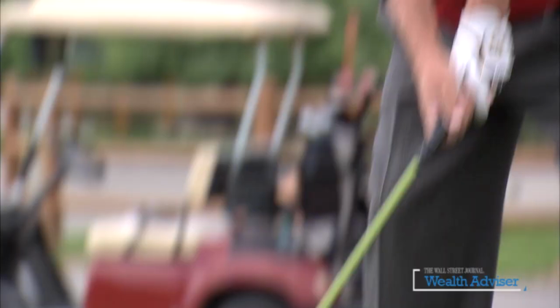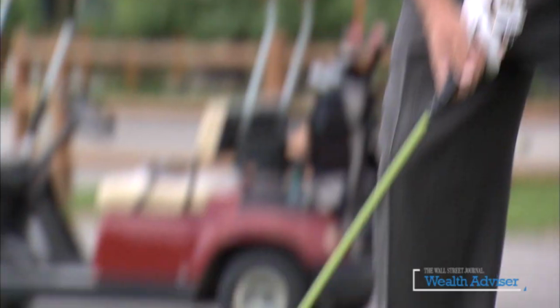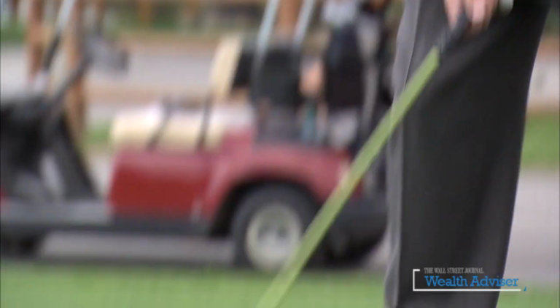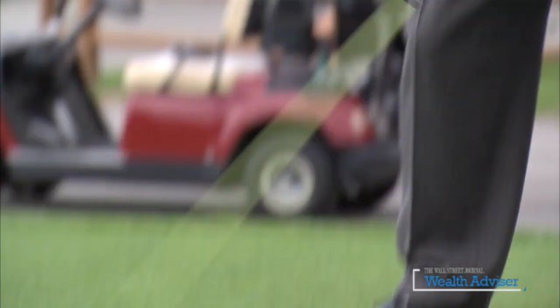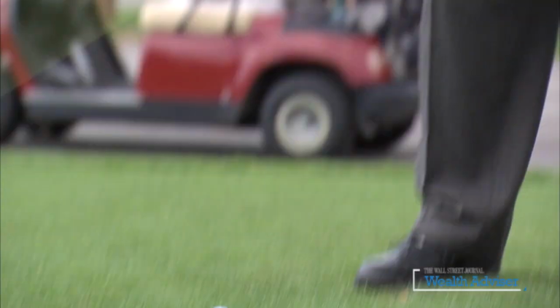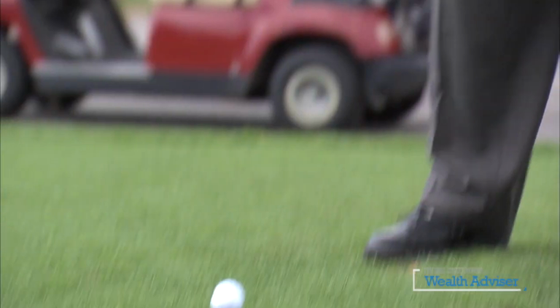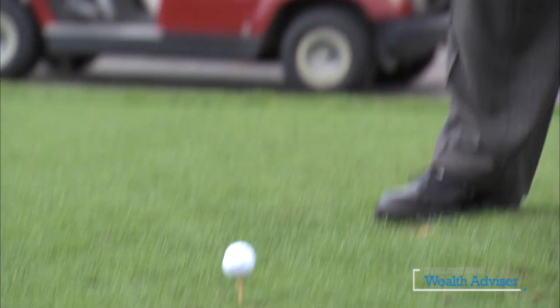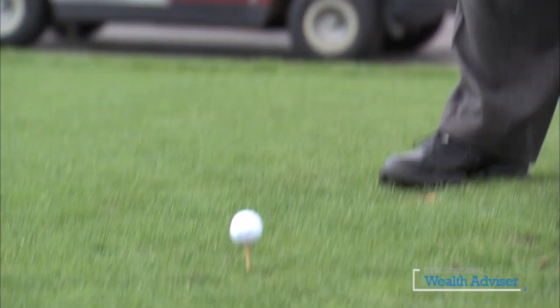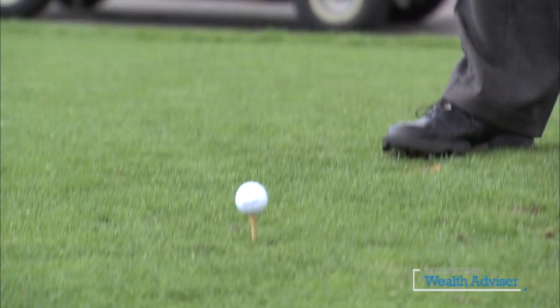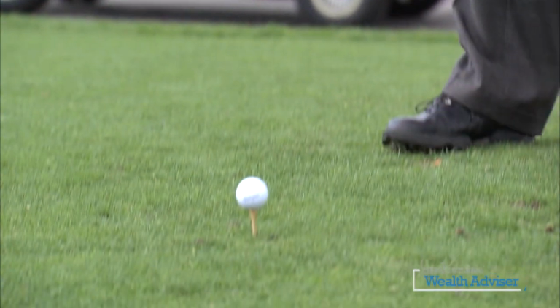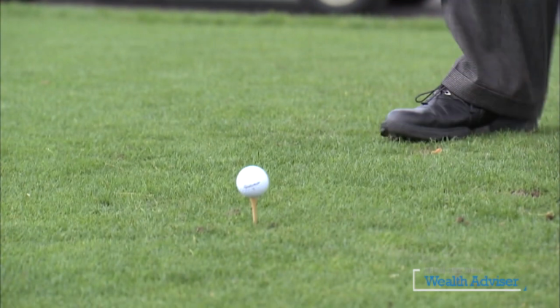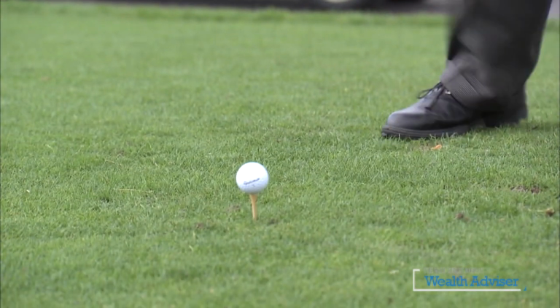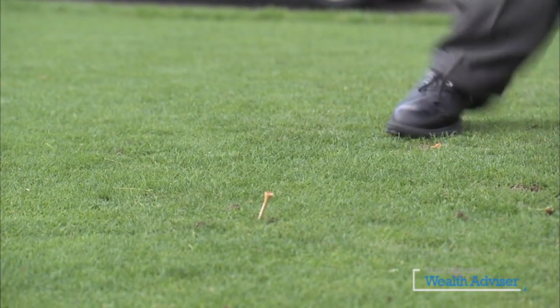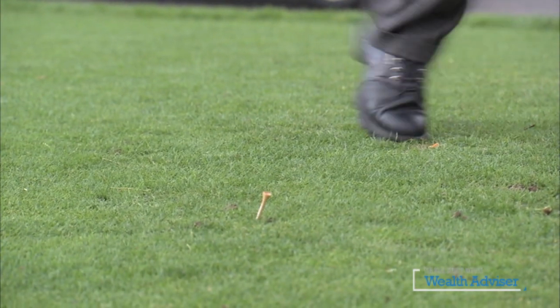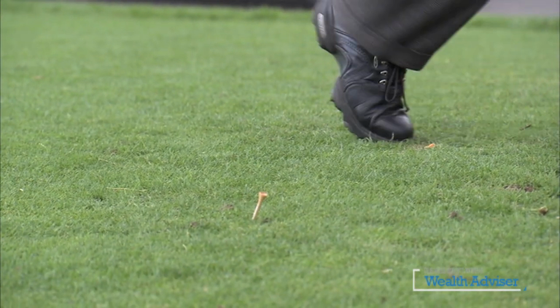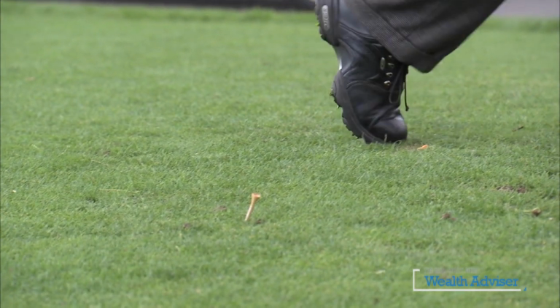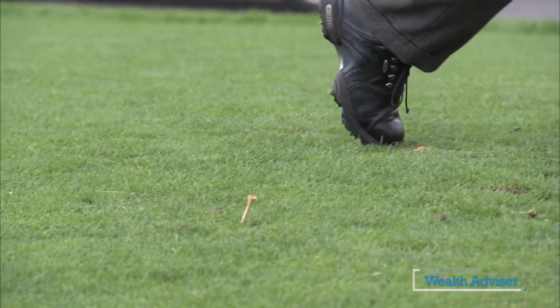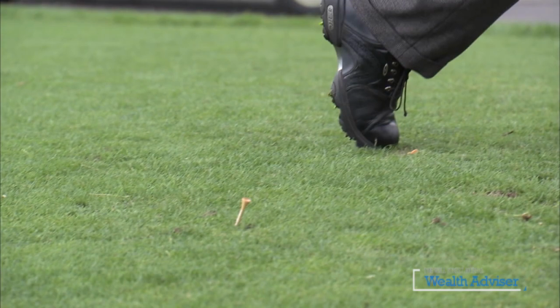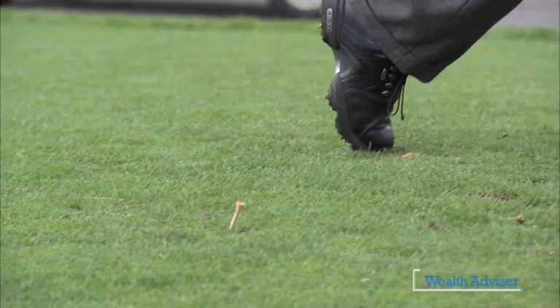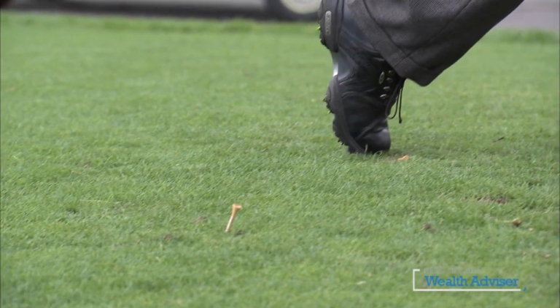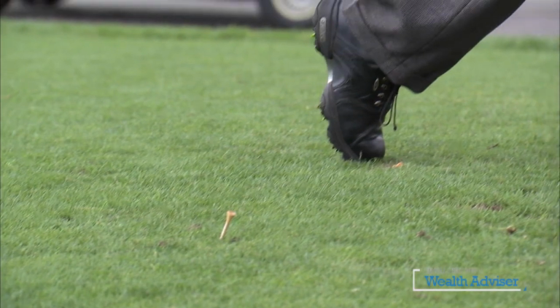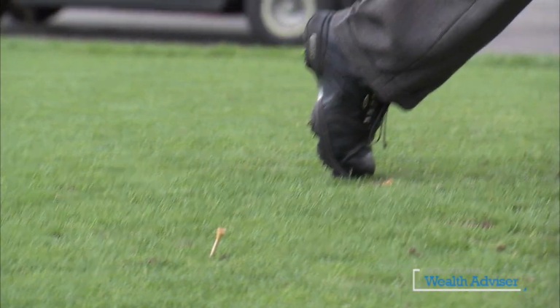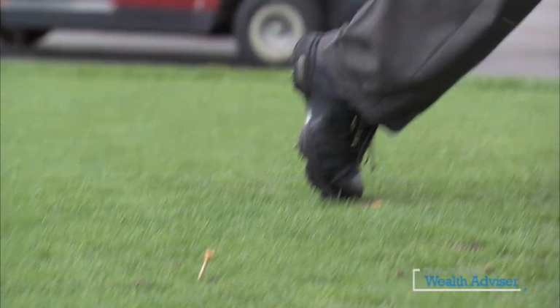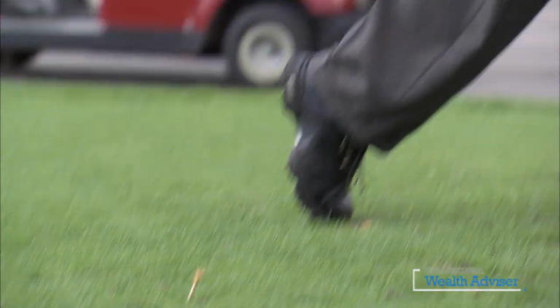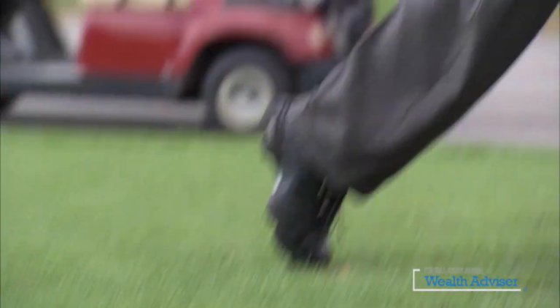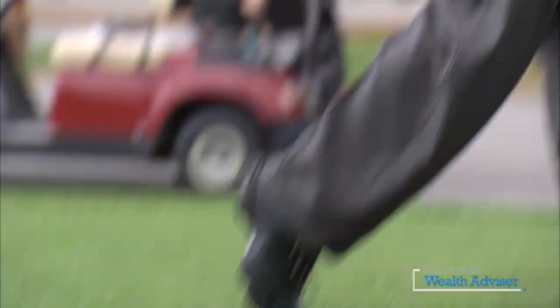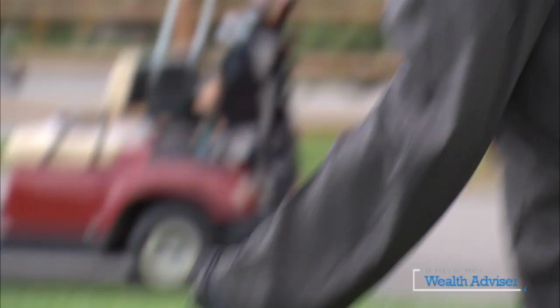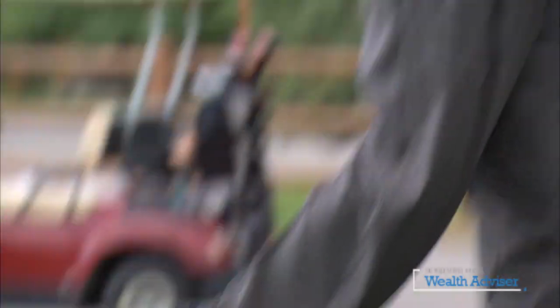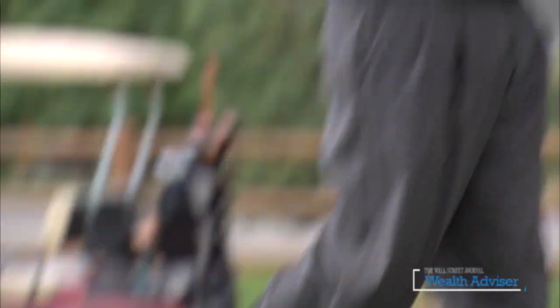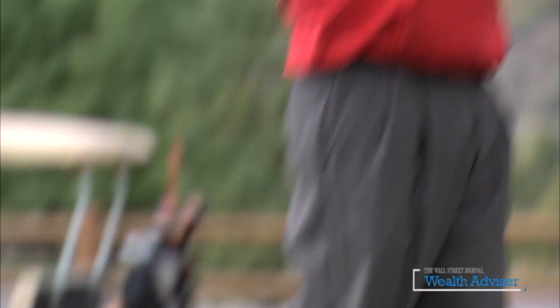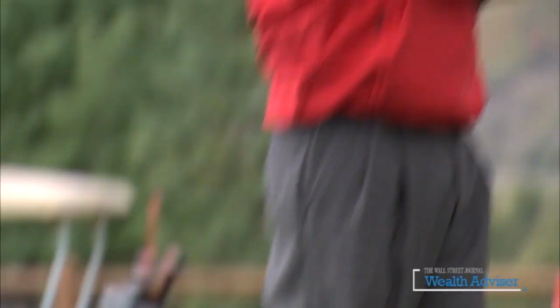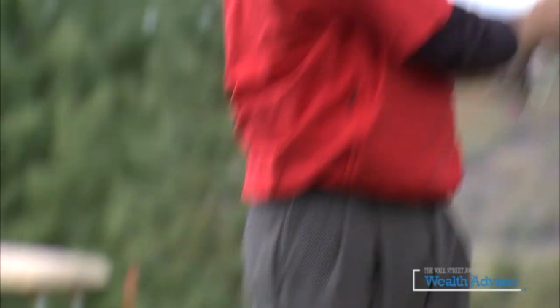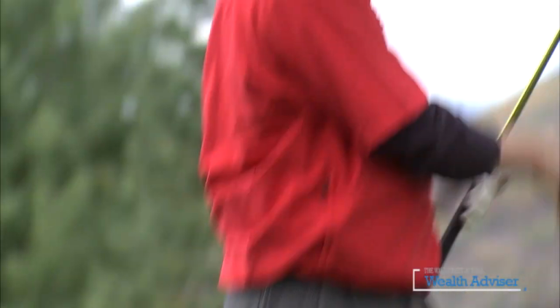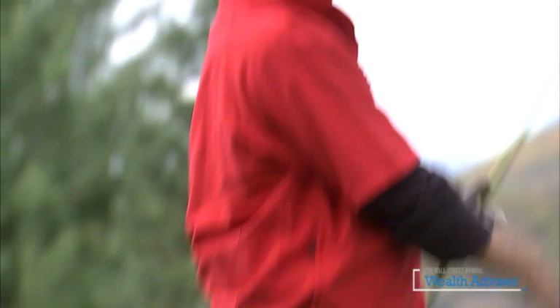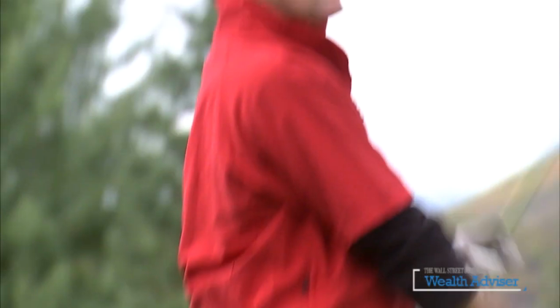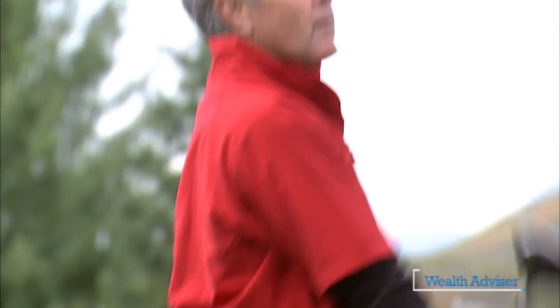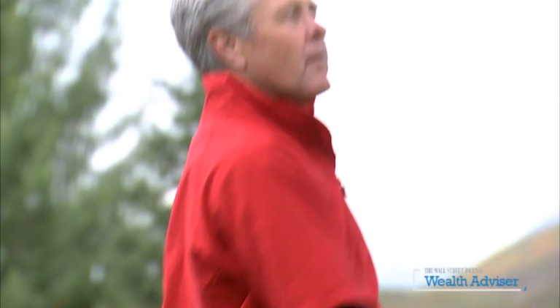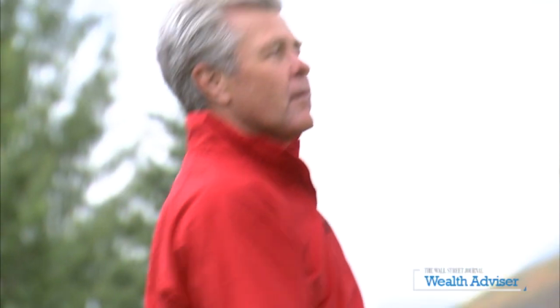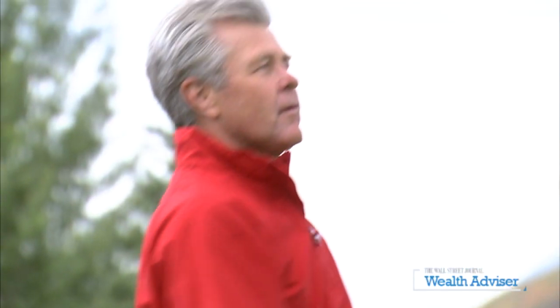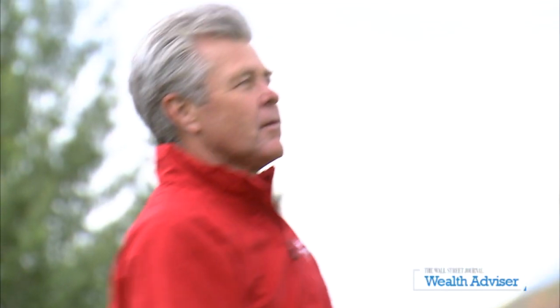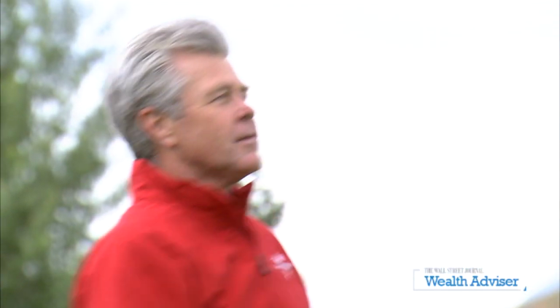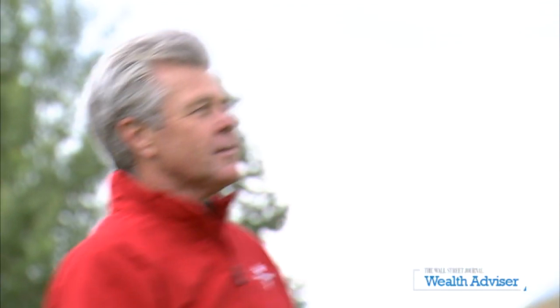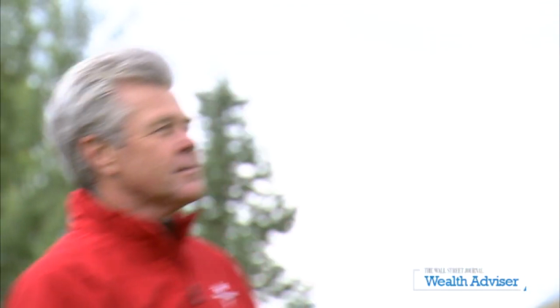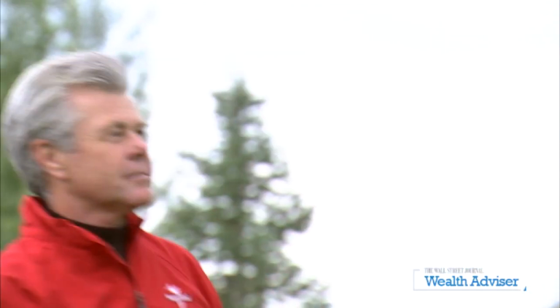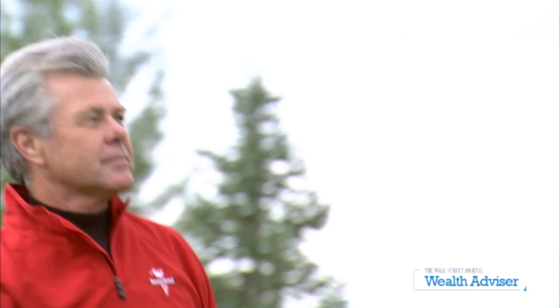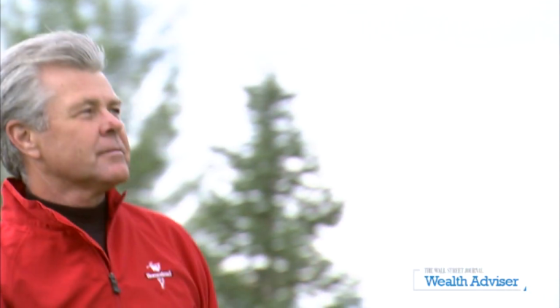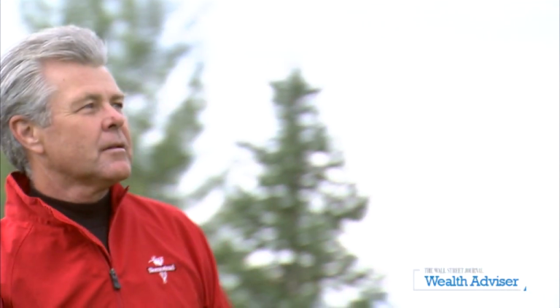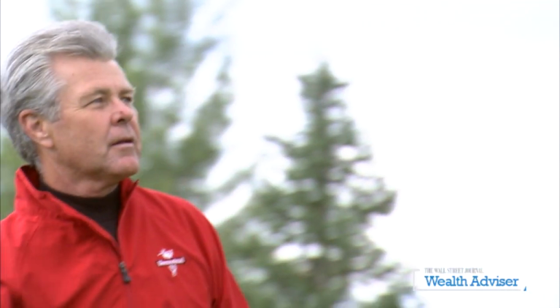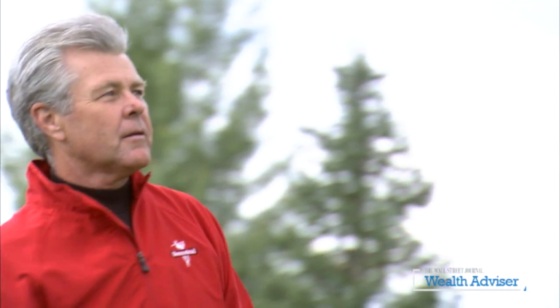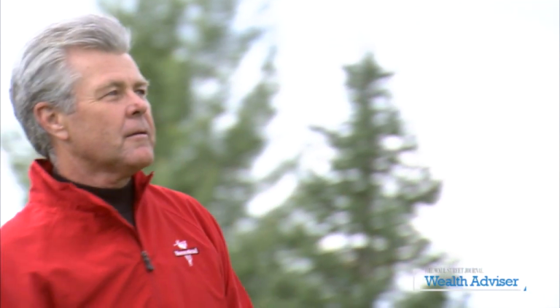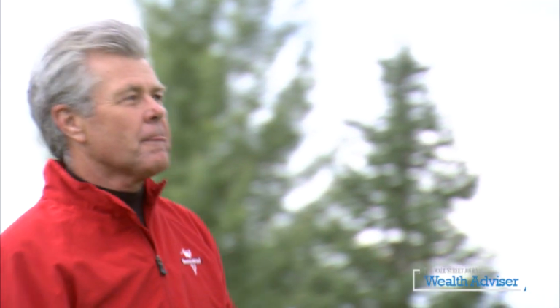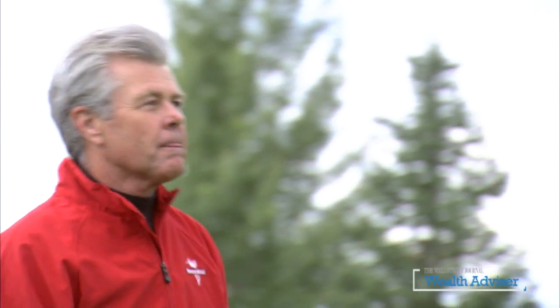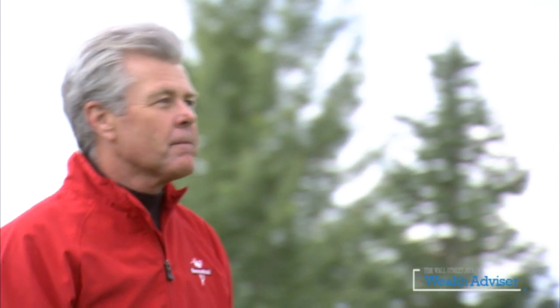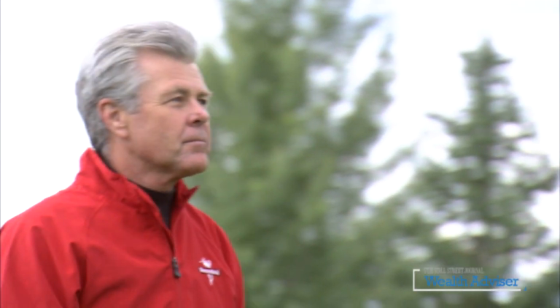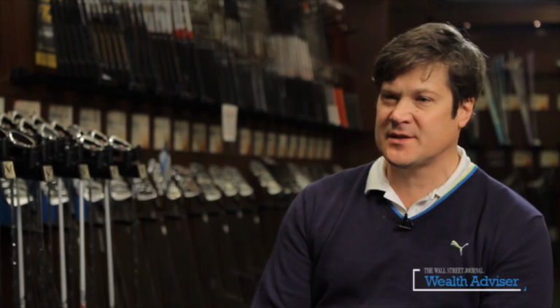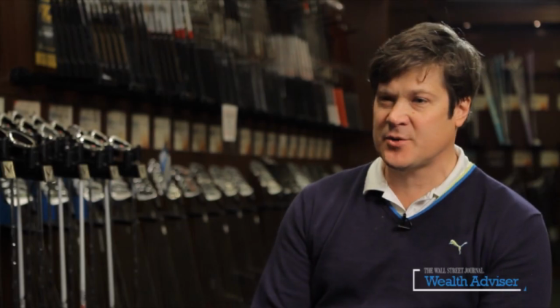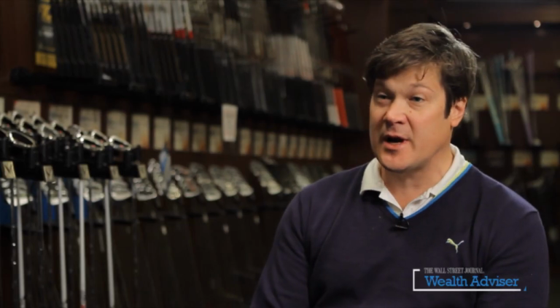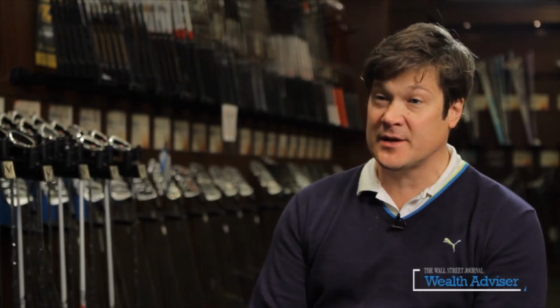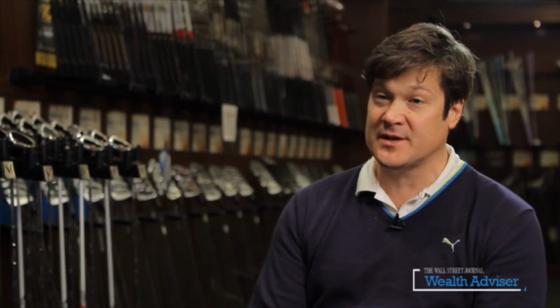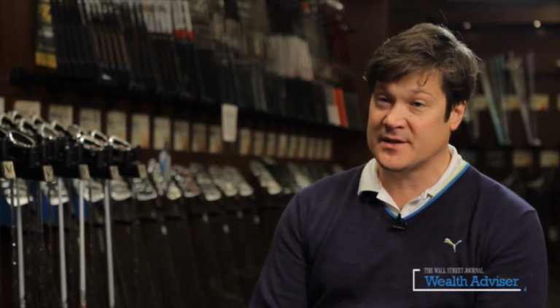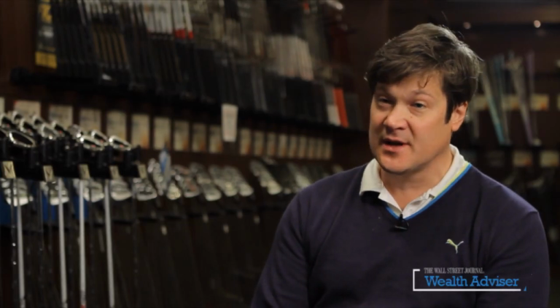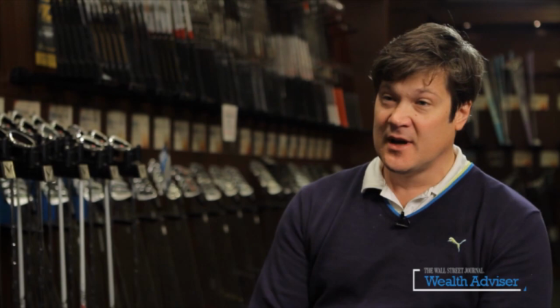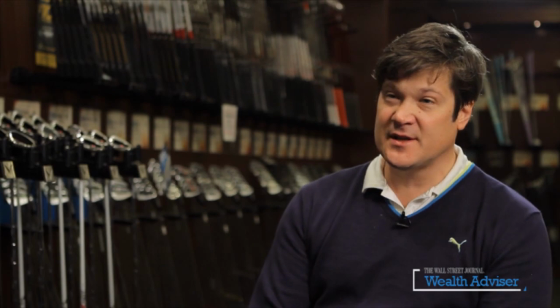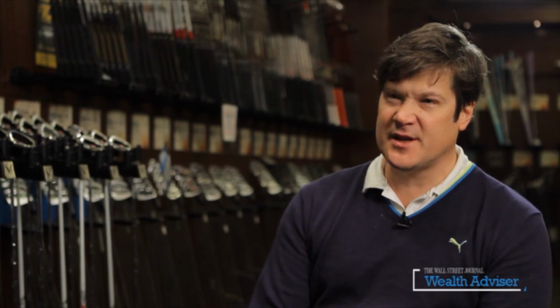Of course, everybody loves to swing the big stick. It's really cut and dry — we're going for max distance. Obviously, straightness is a huge concern as well.